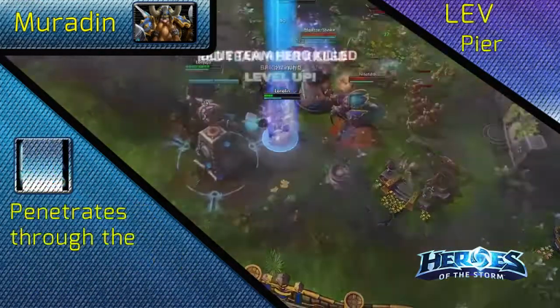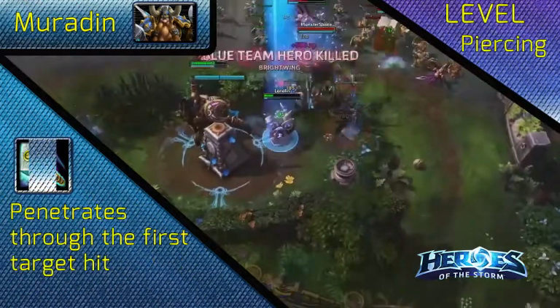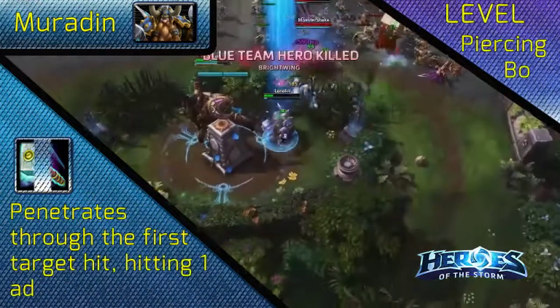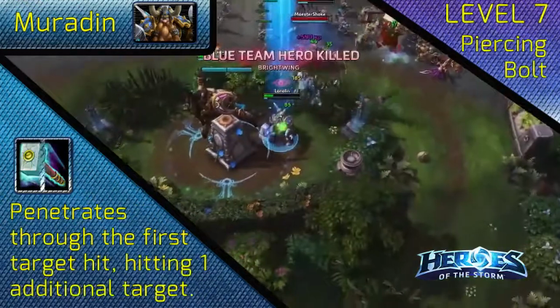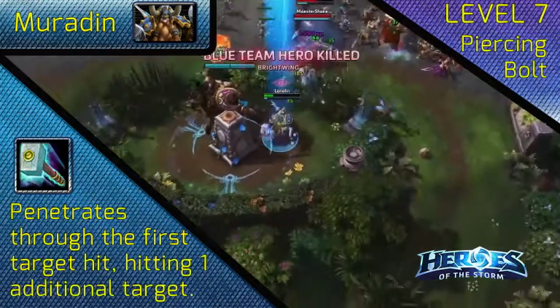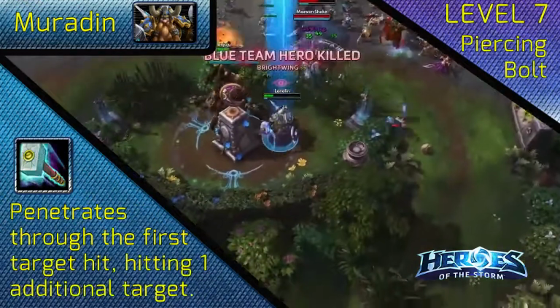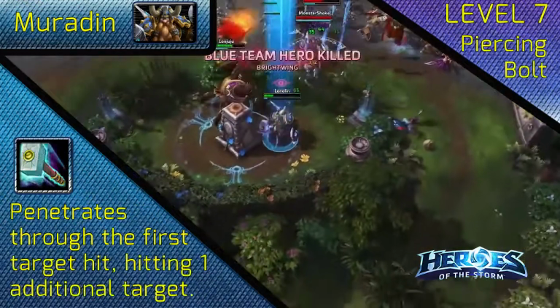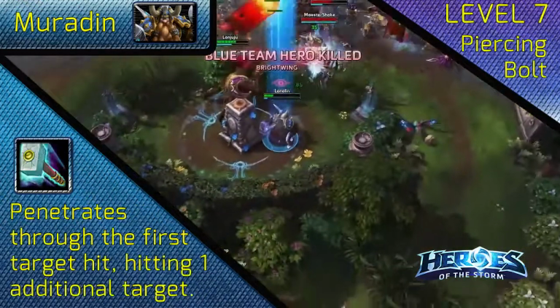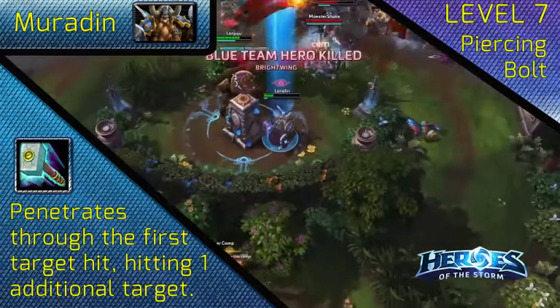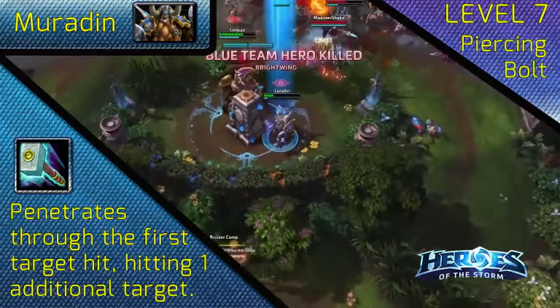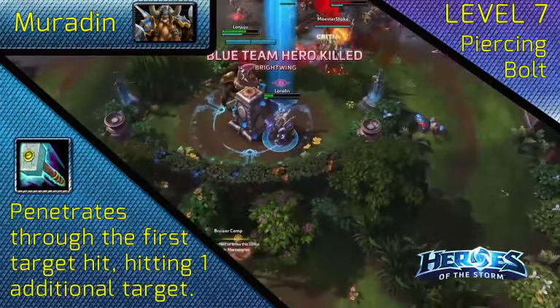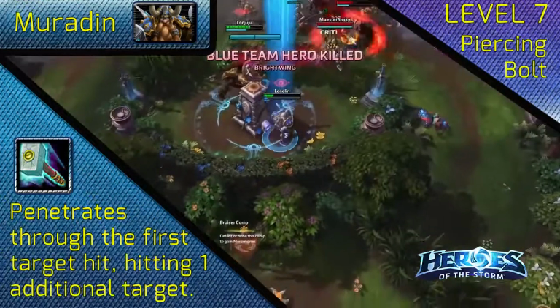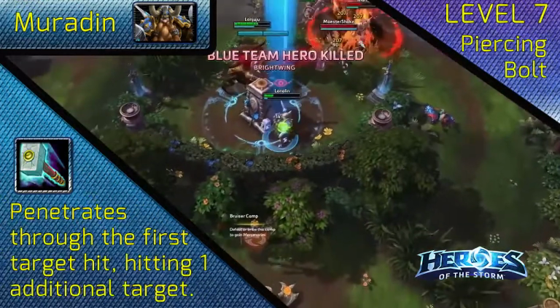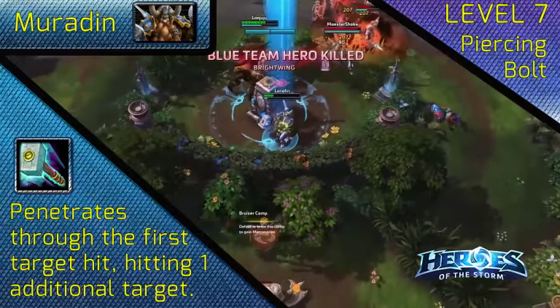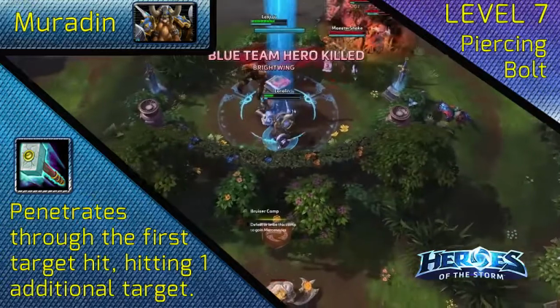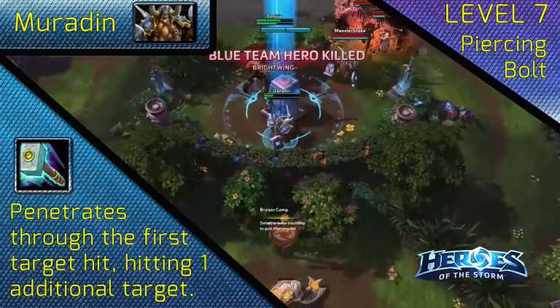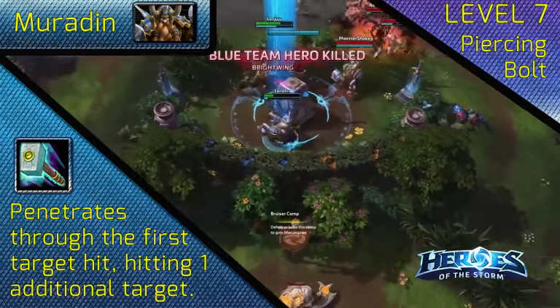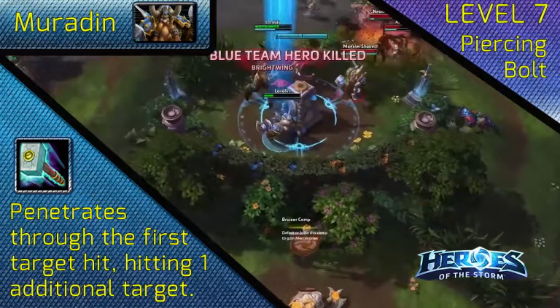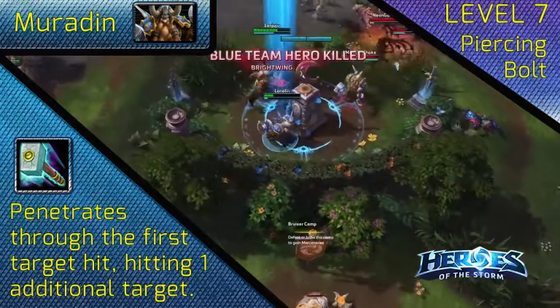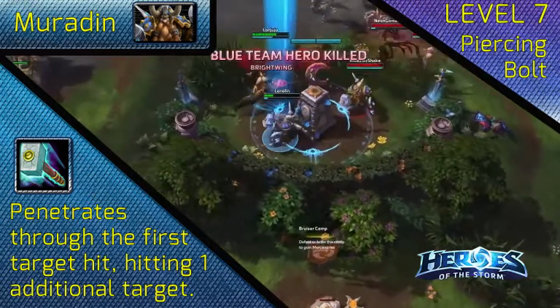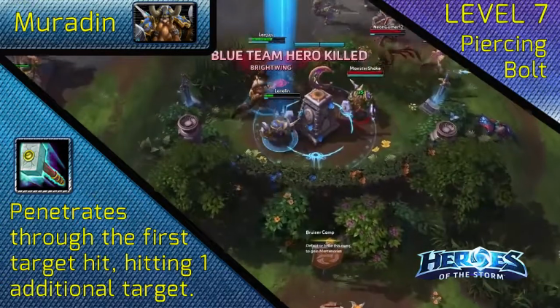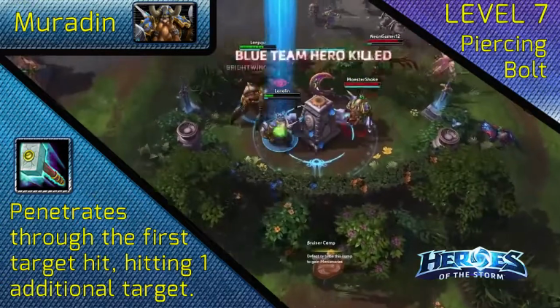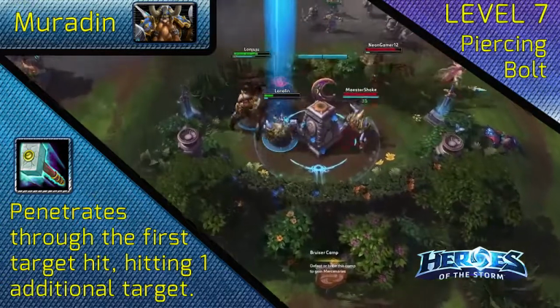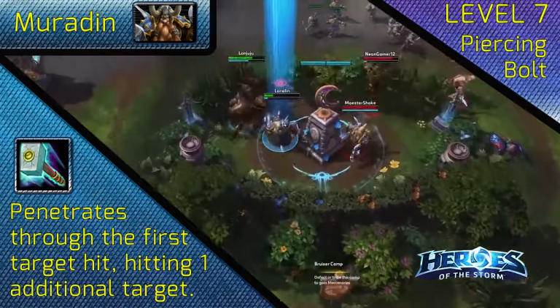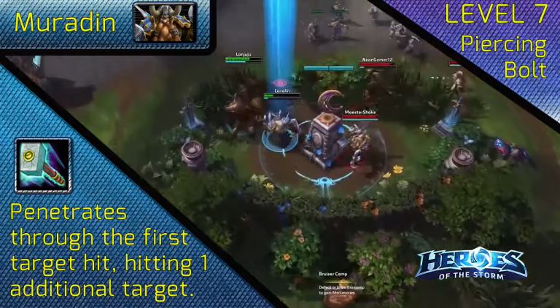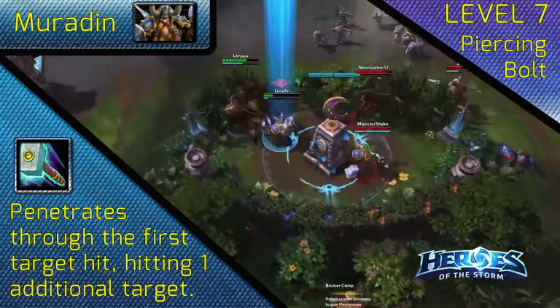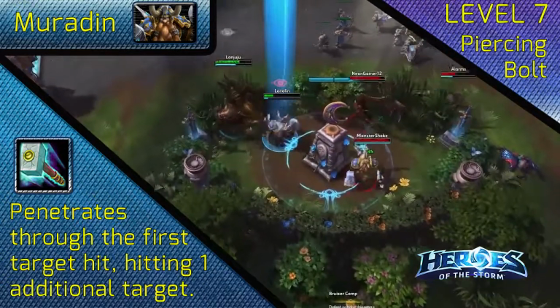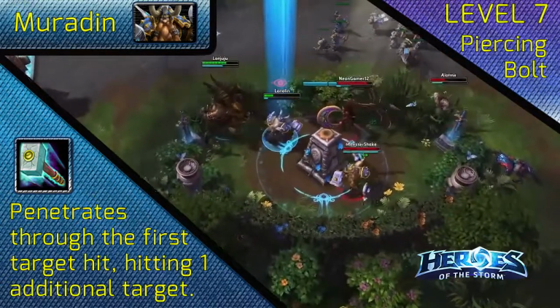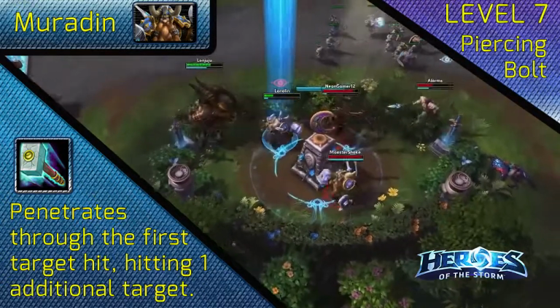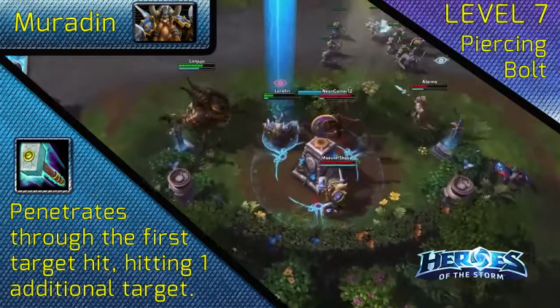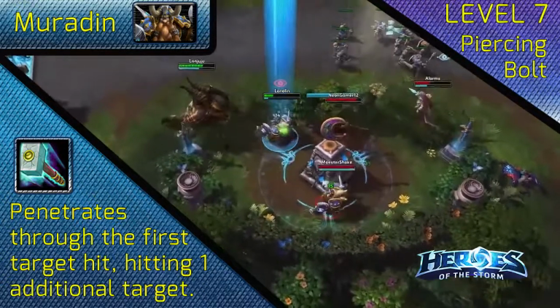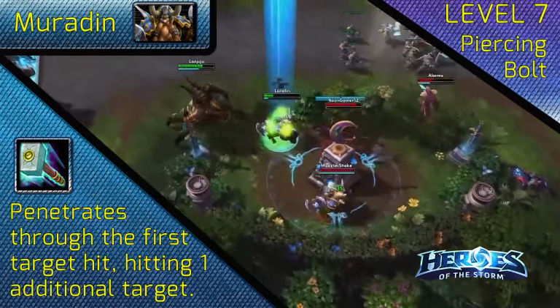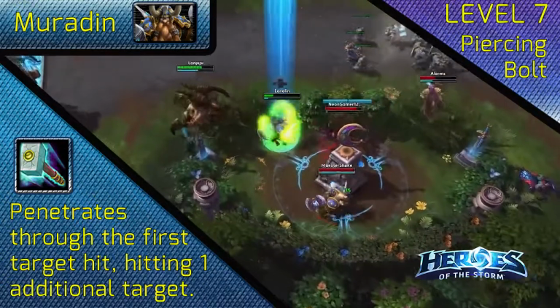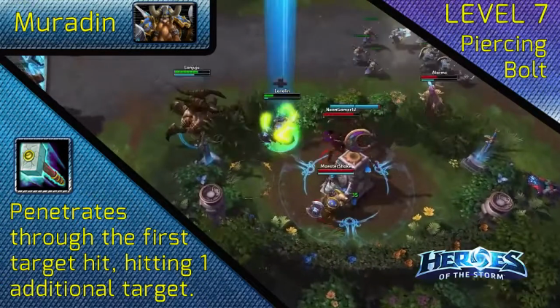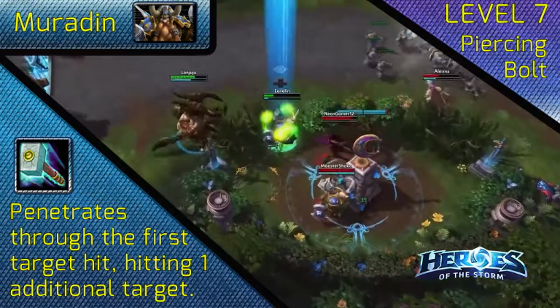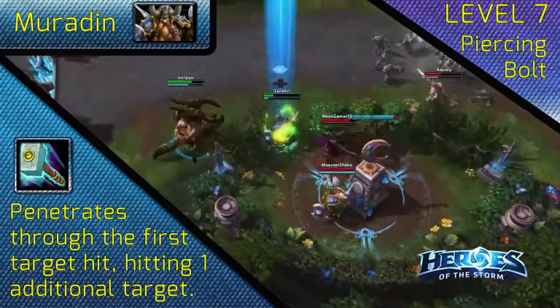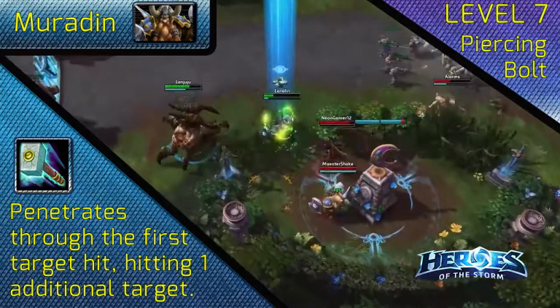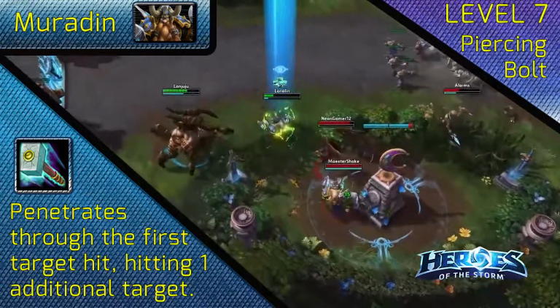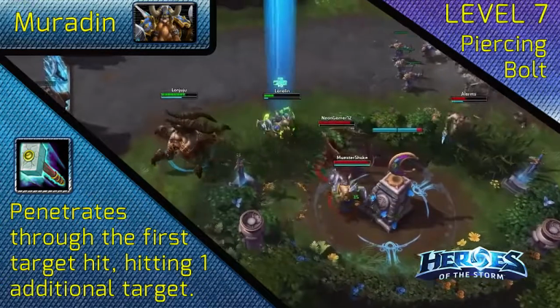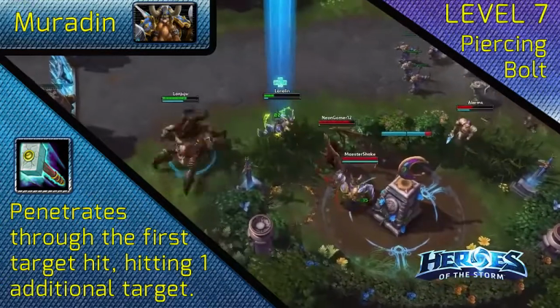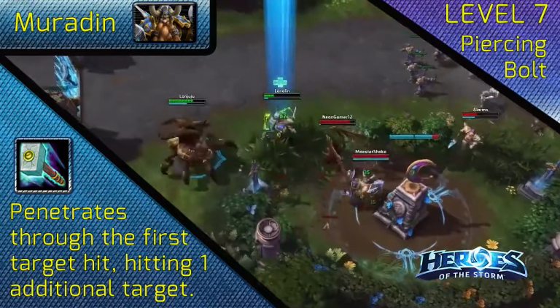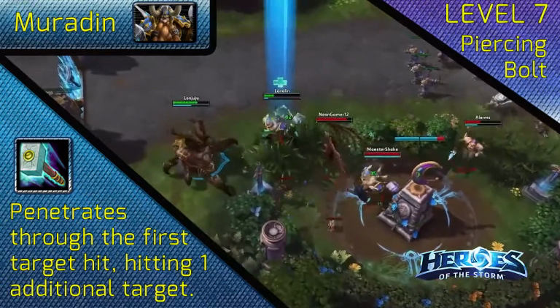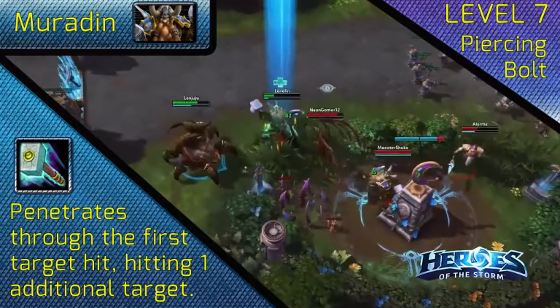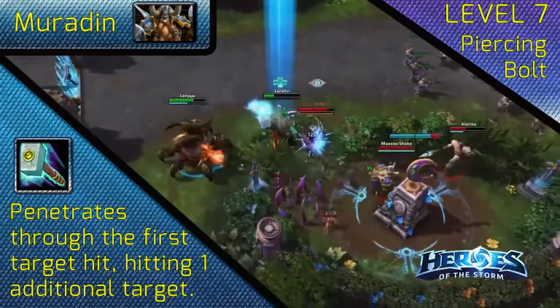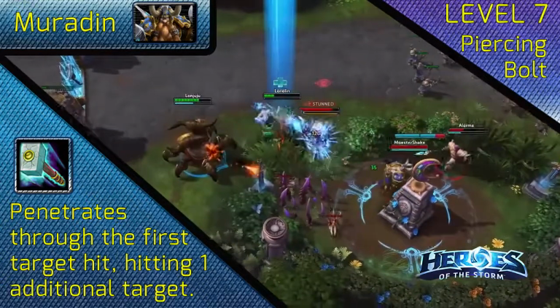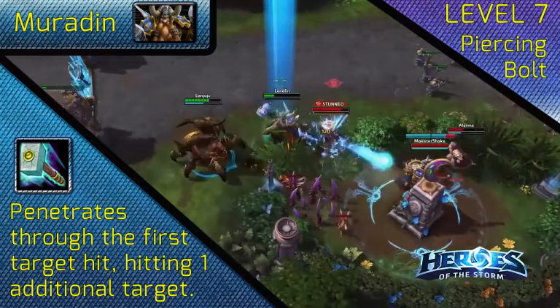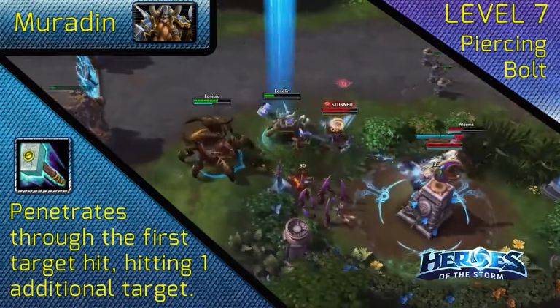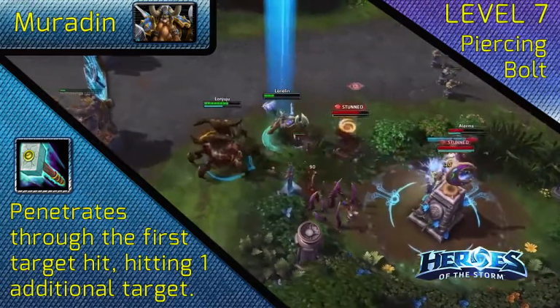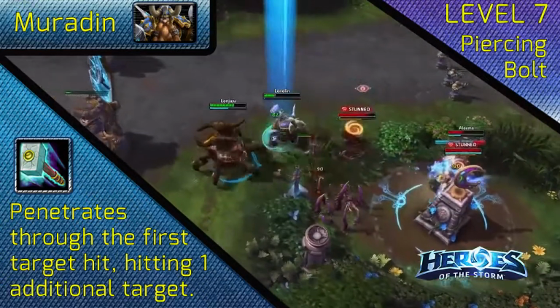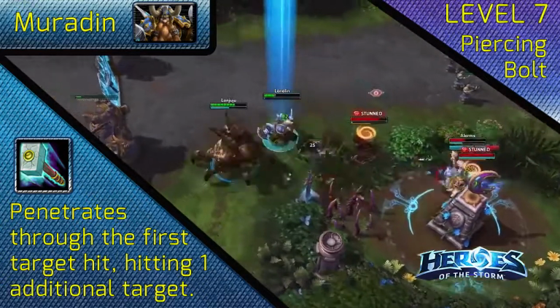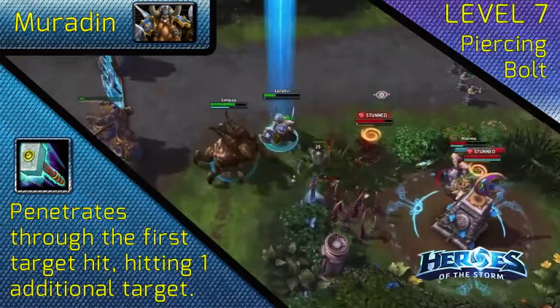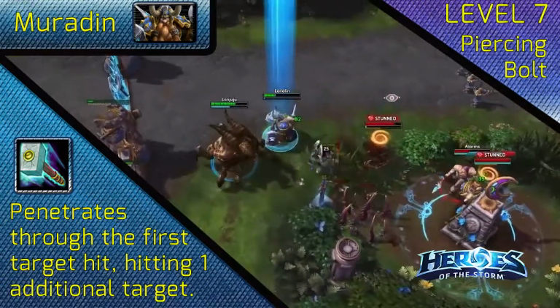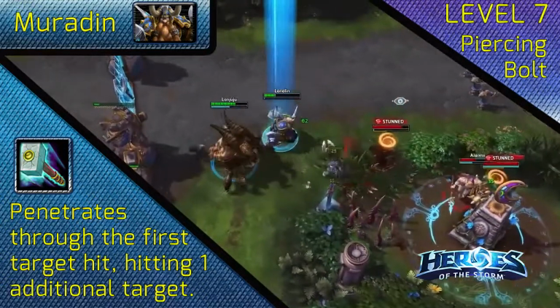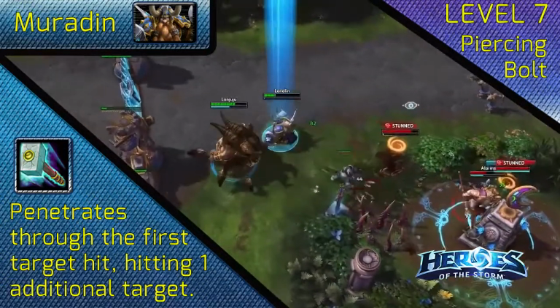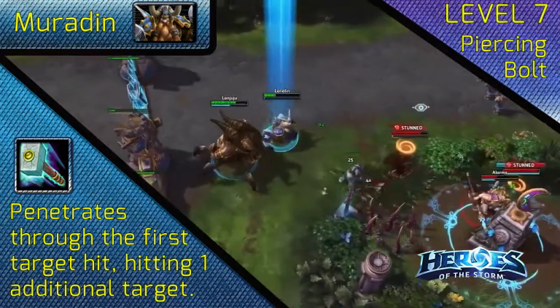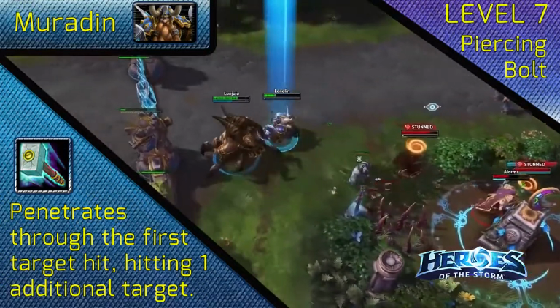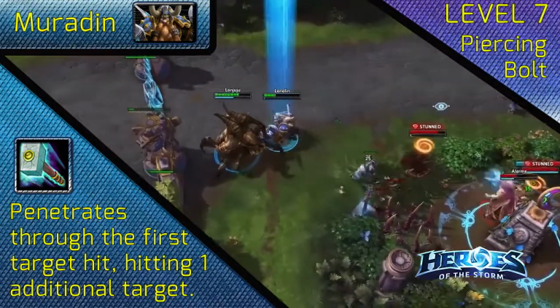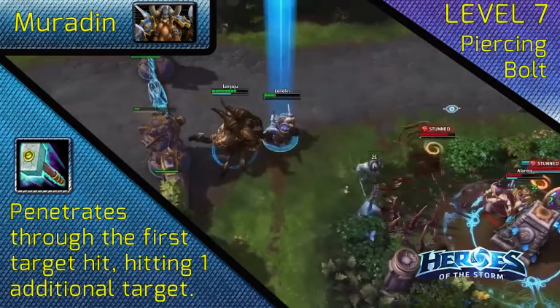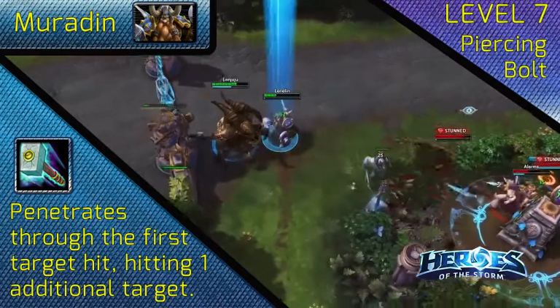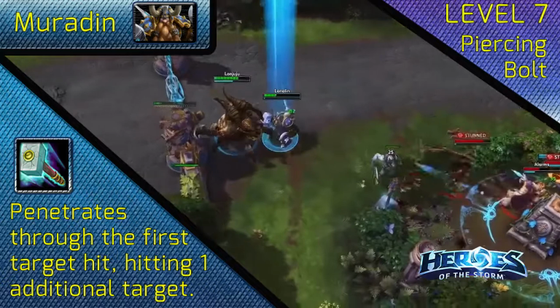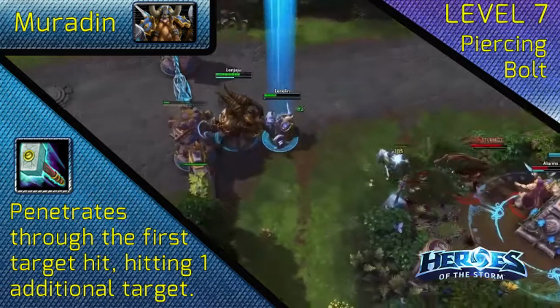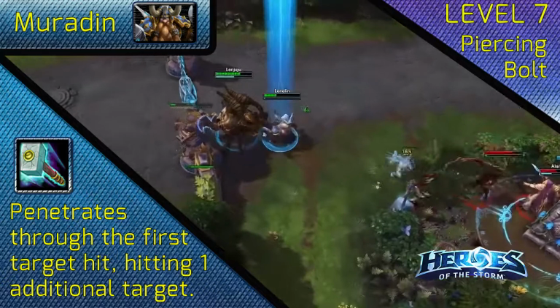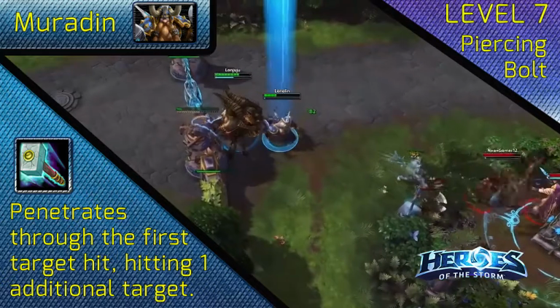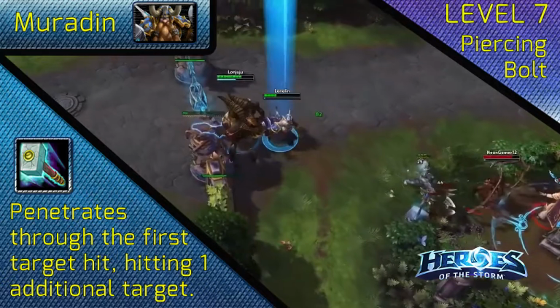At level 7, choose Piercing Bolt. Being able to land a double stun and get right up in the enemy's face can make you some big plays.